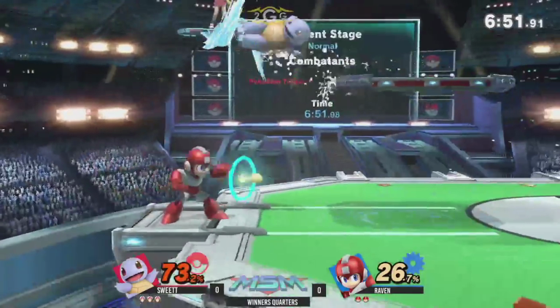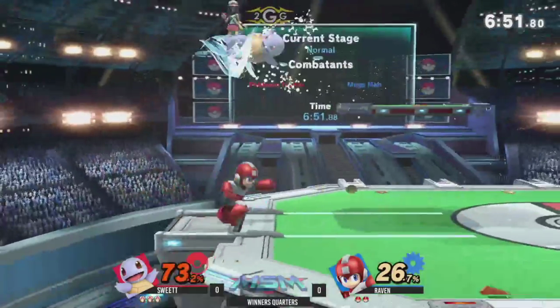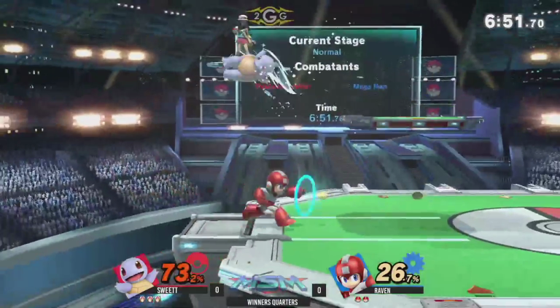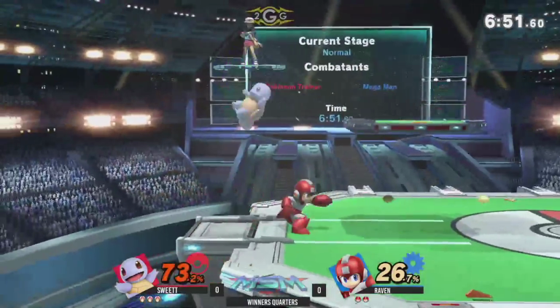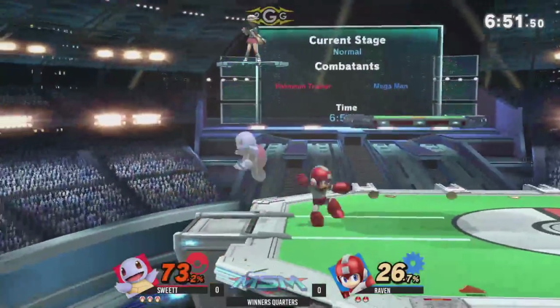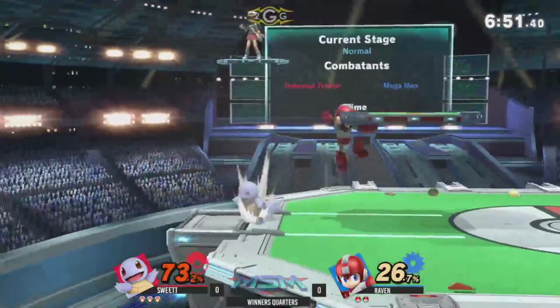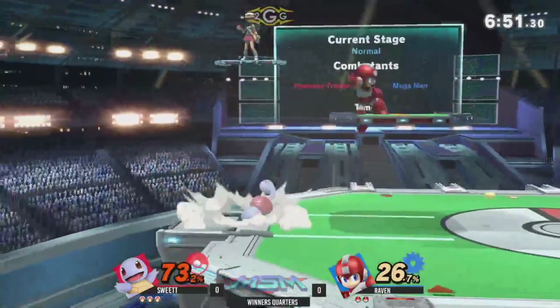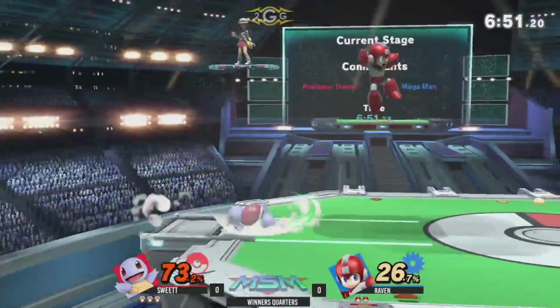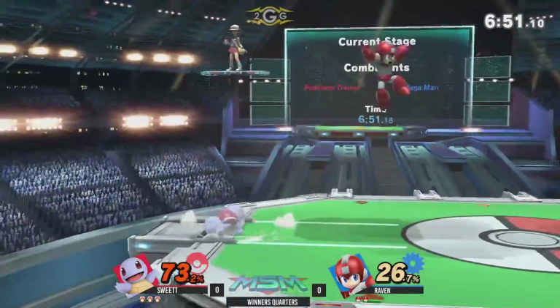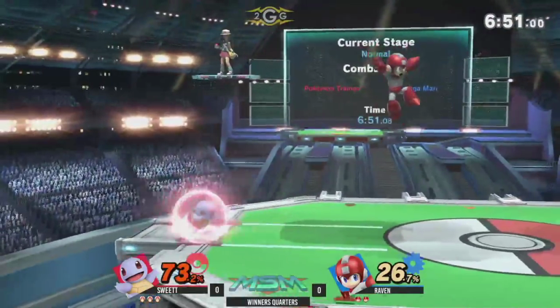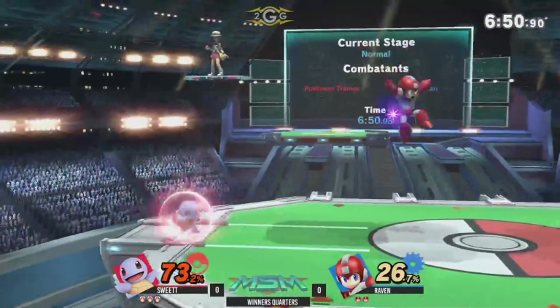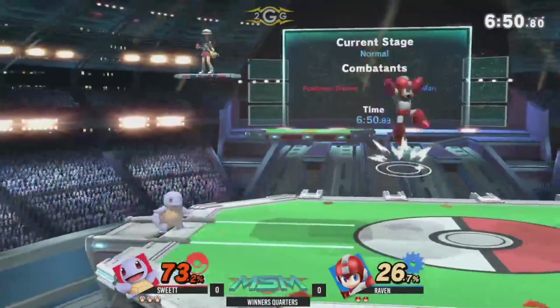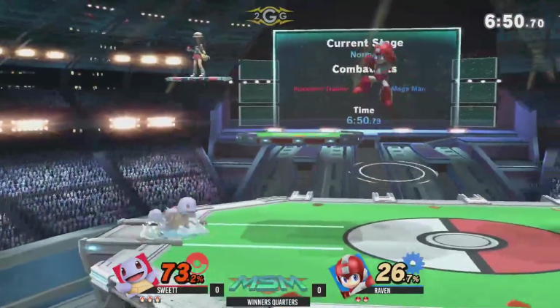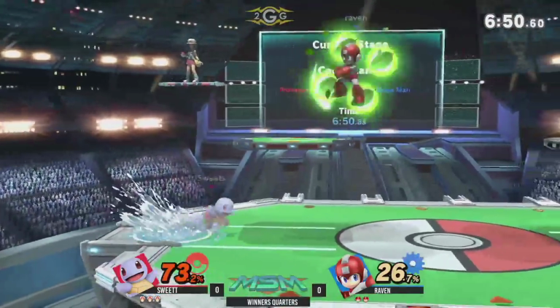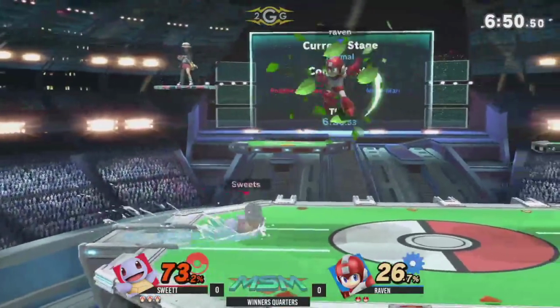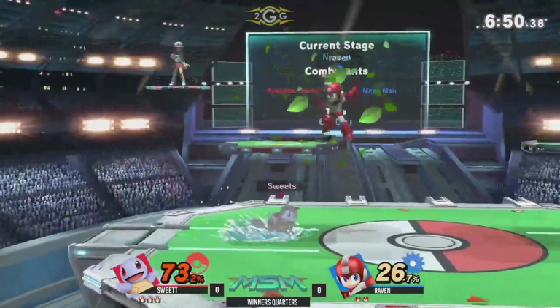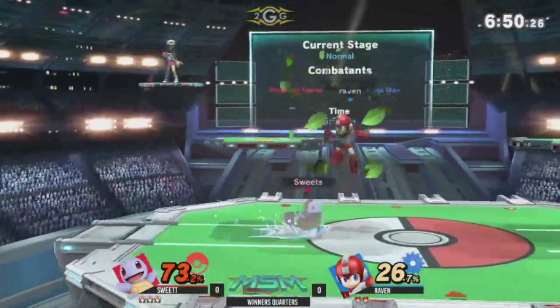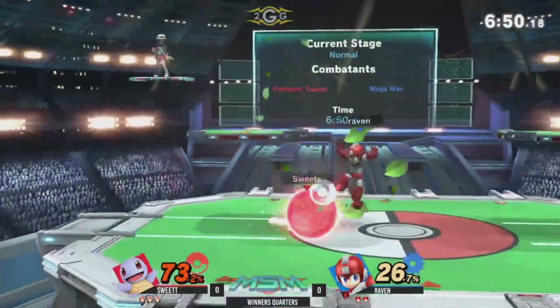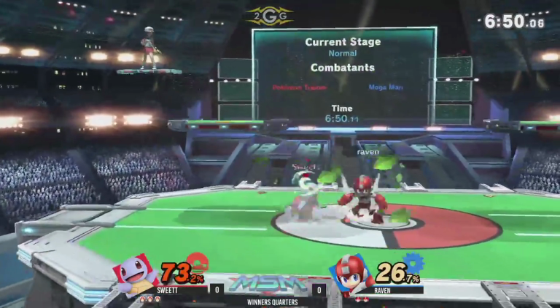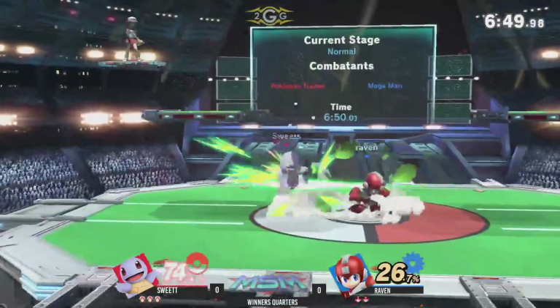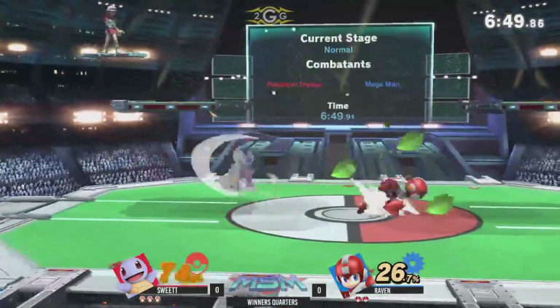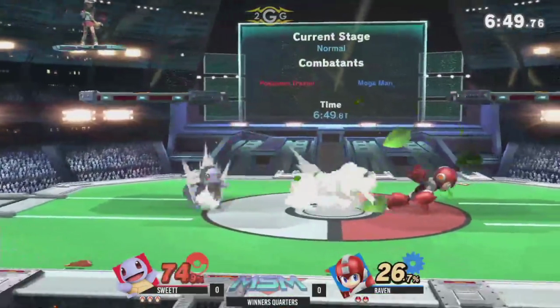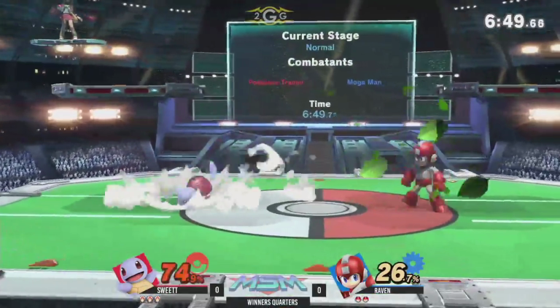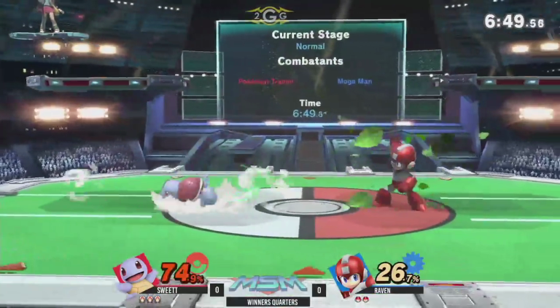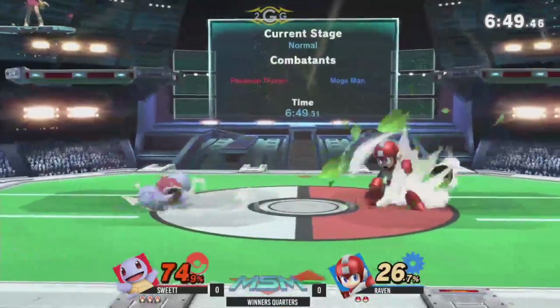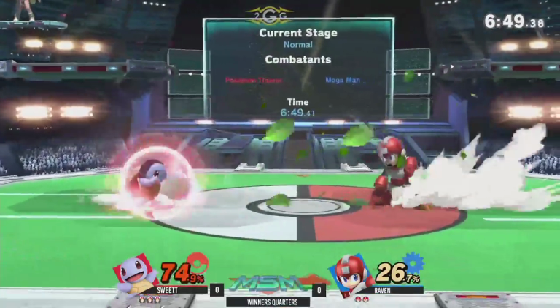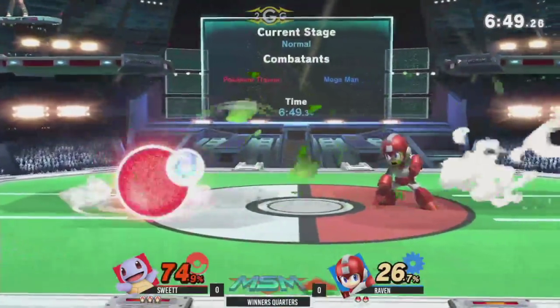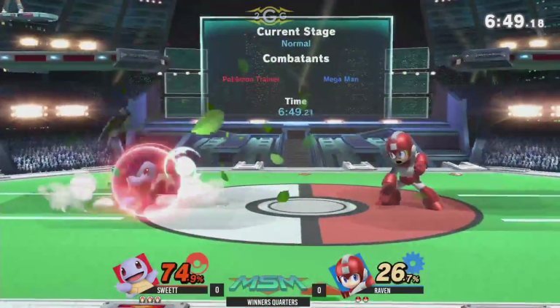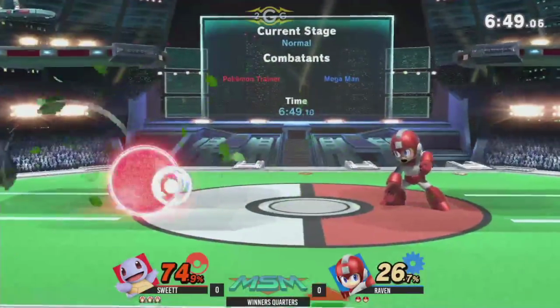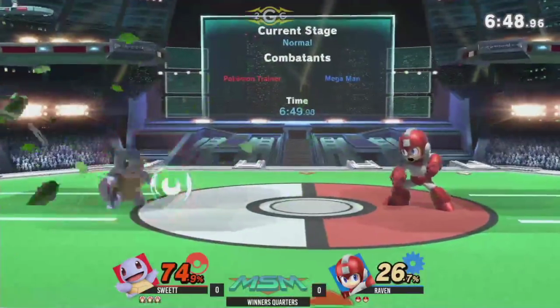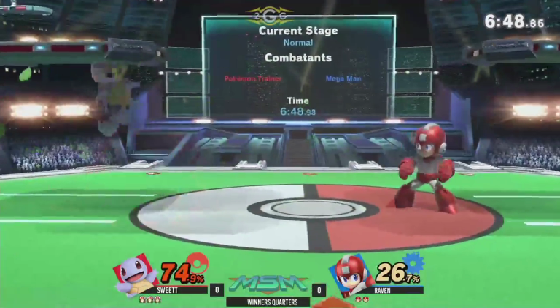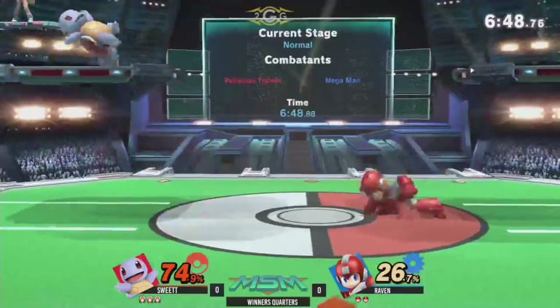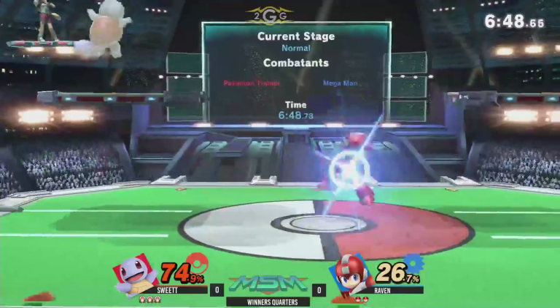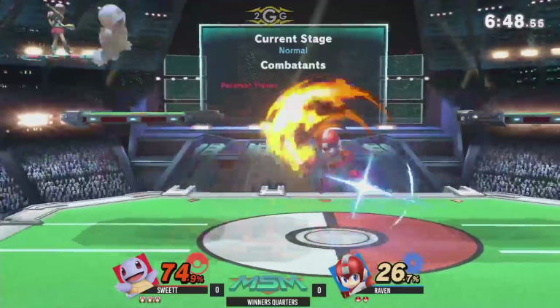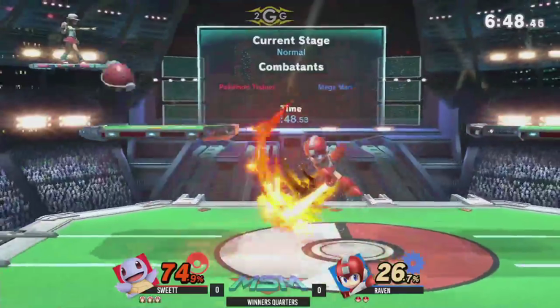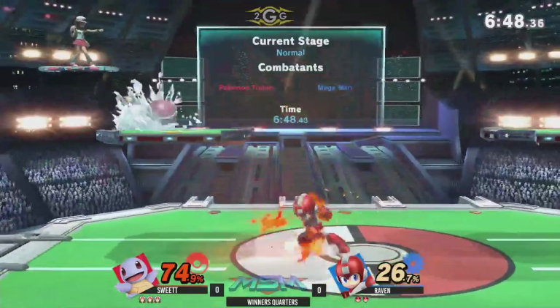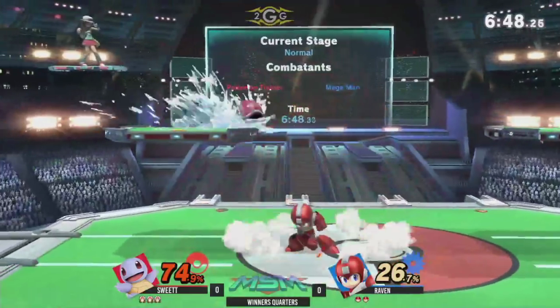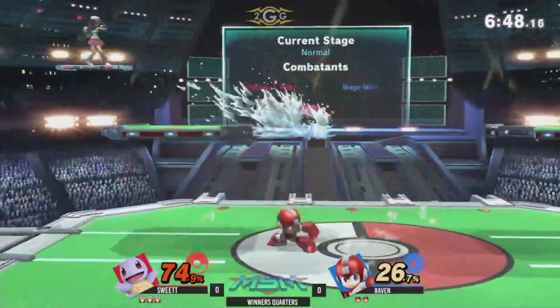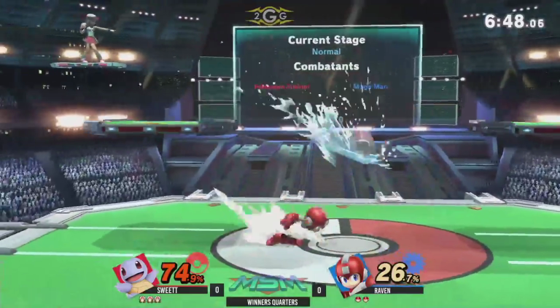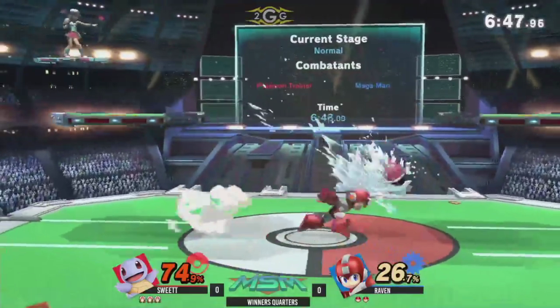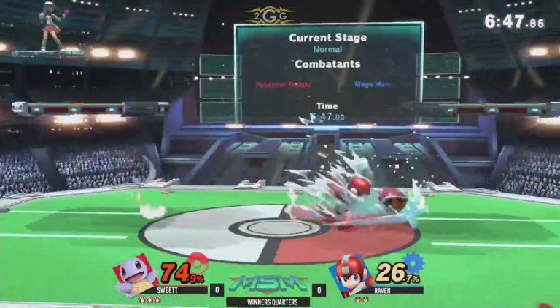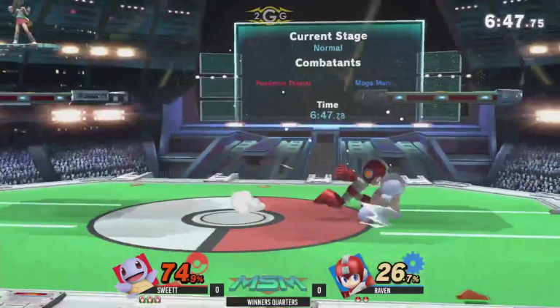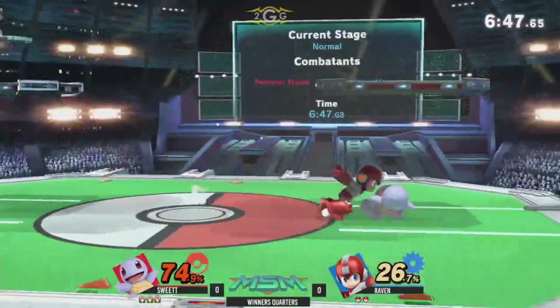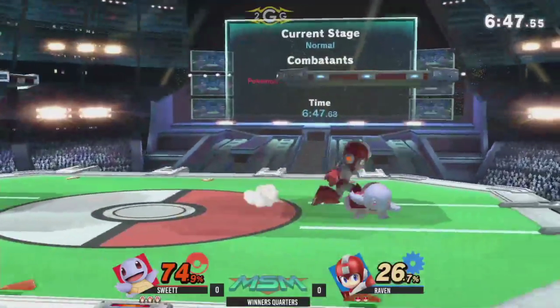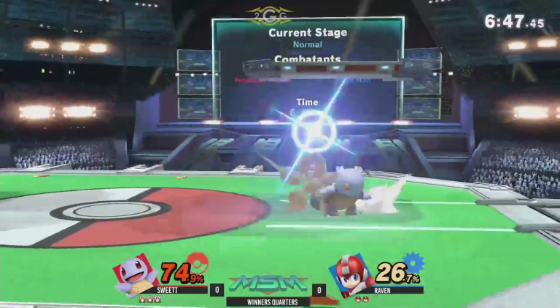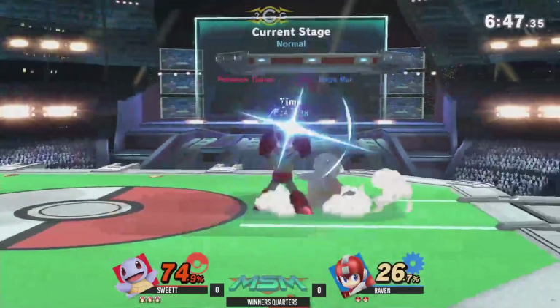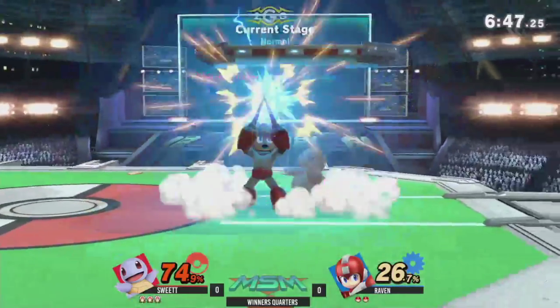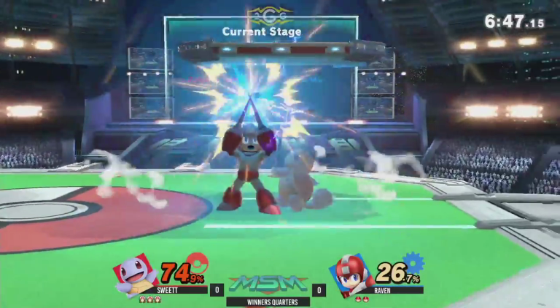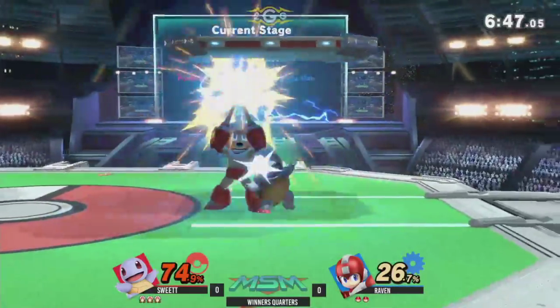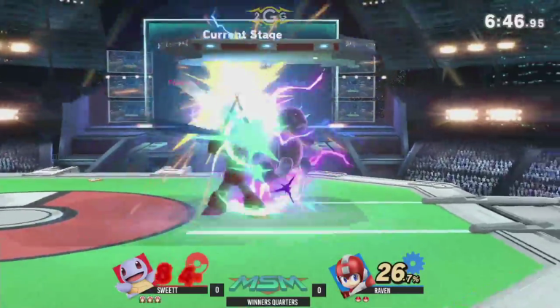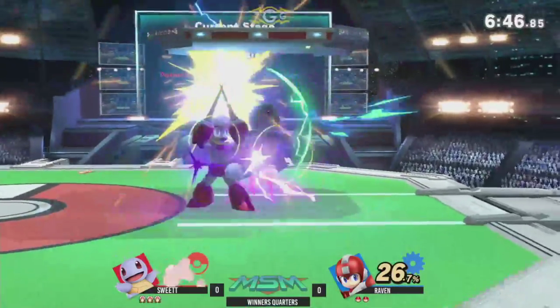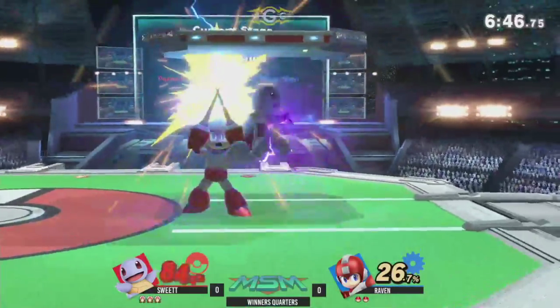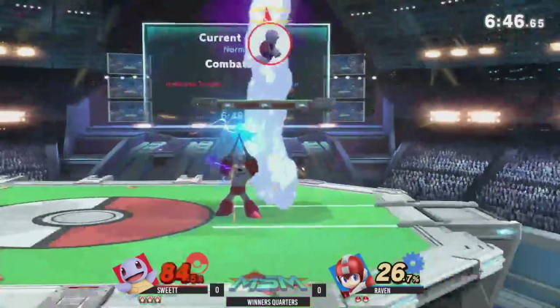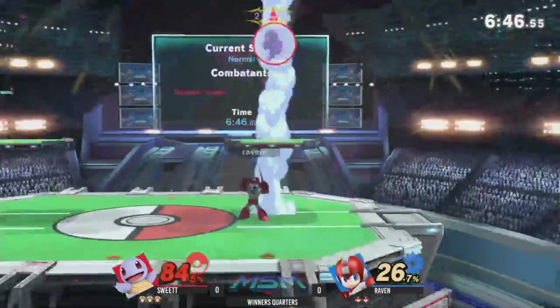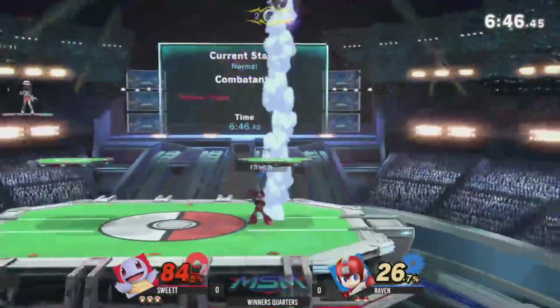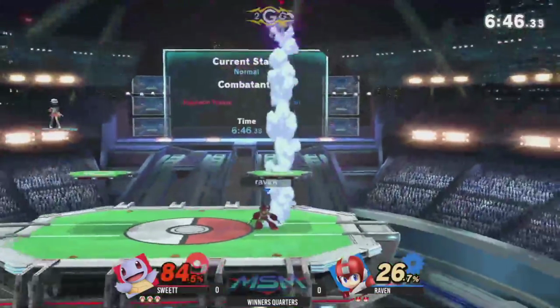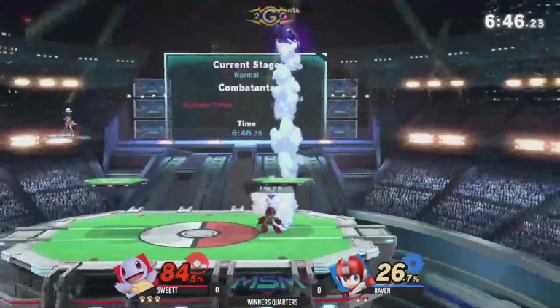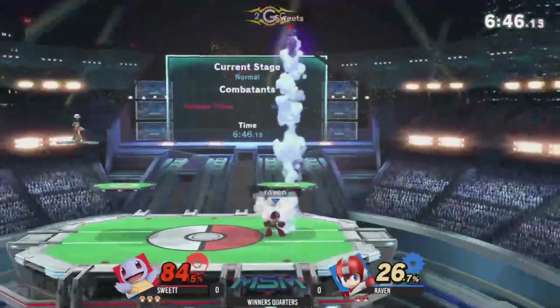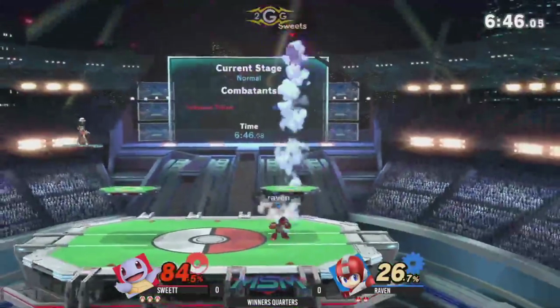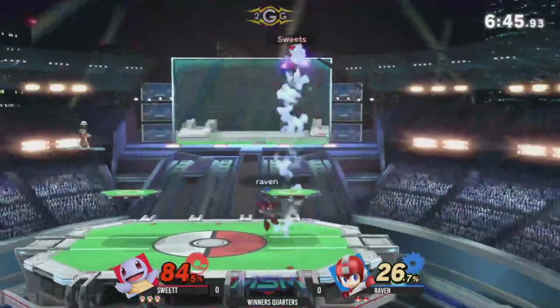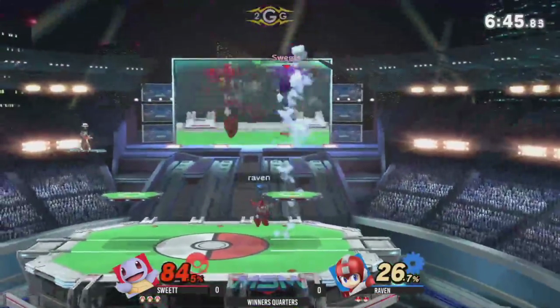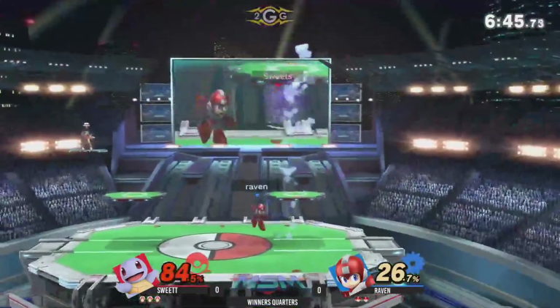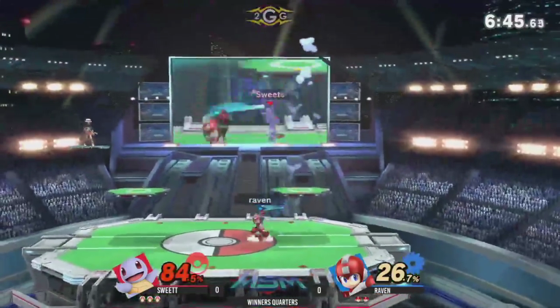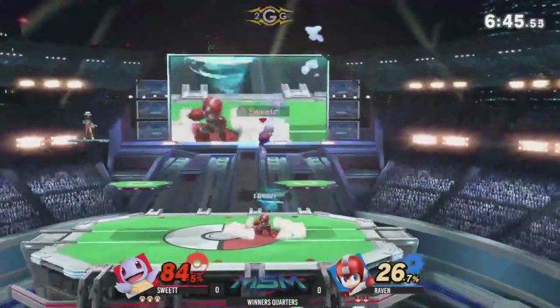Leaf Shield can set up for combos or ledge pressure because it's much better in this game. So what happened exactly with Leaf Shield? It seems like you're only able to throw the Leaf Shield — that's all you can do after activating it, just throw it.